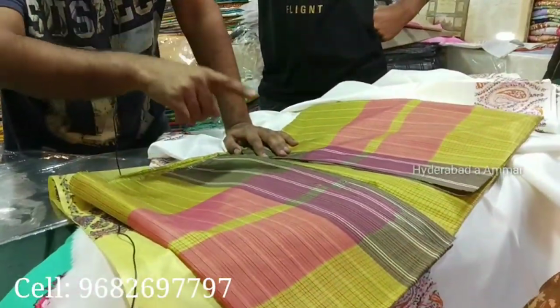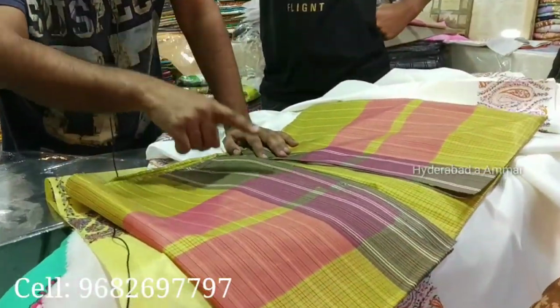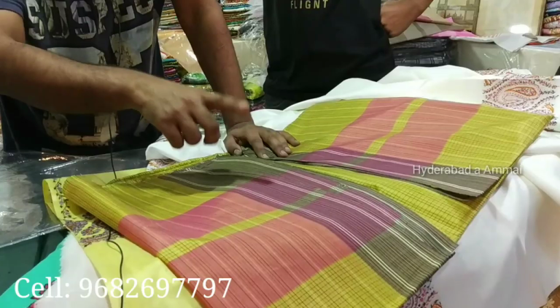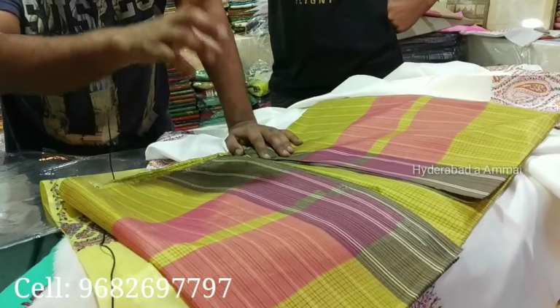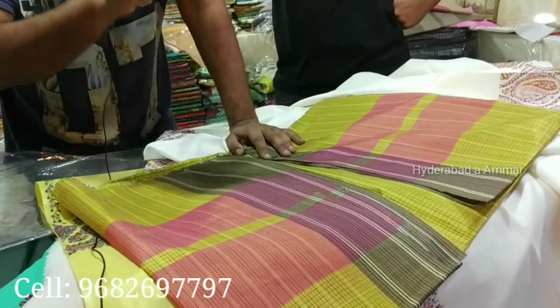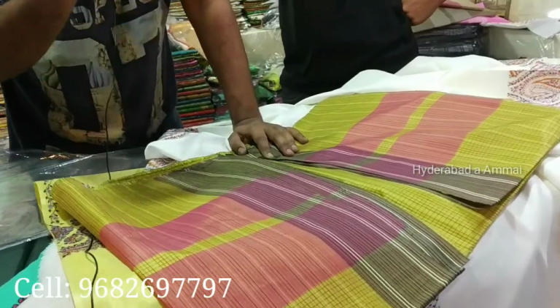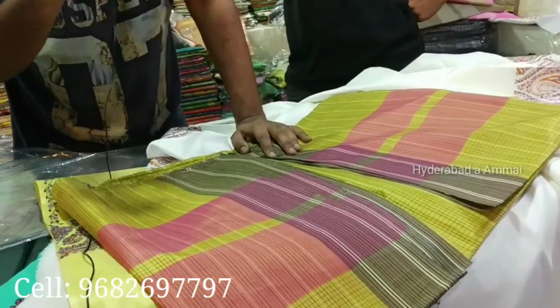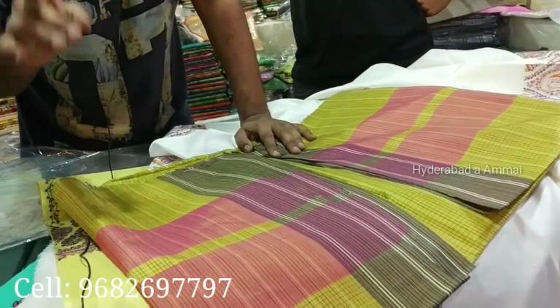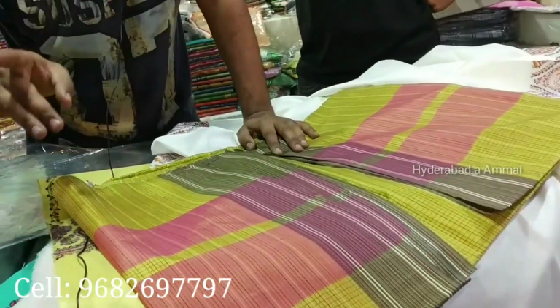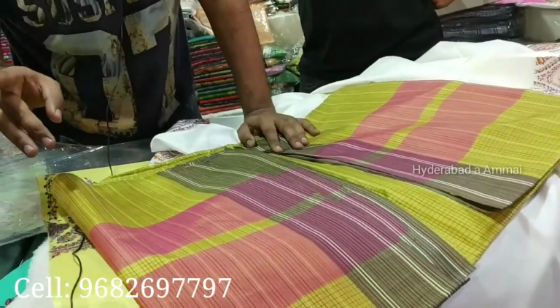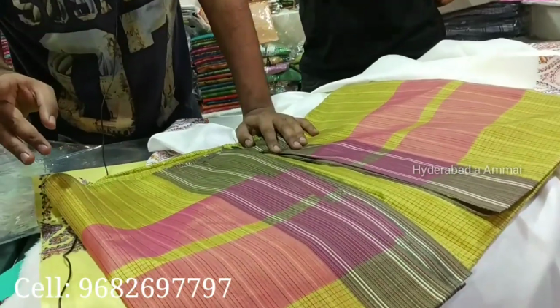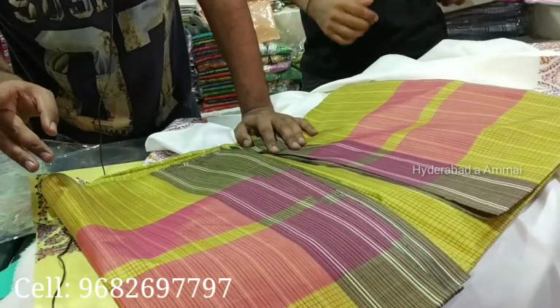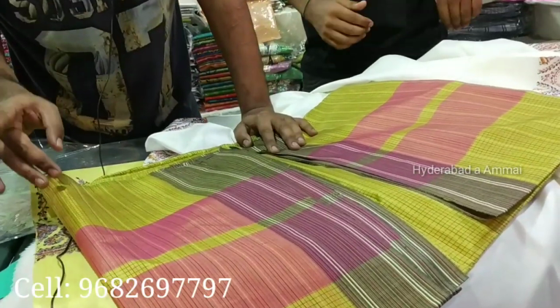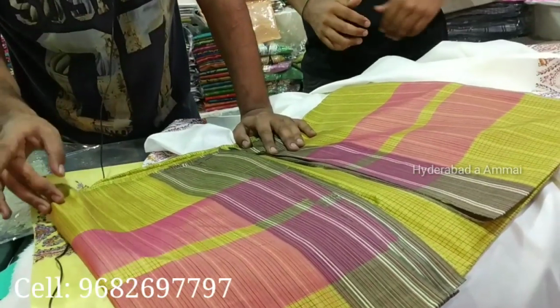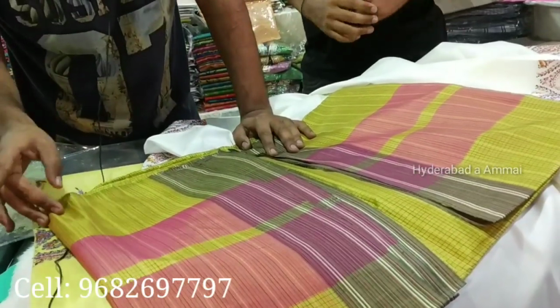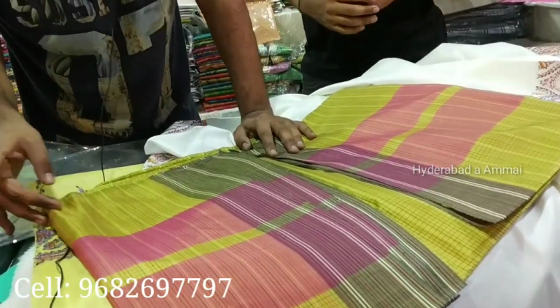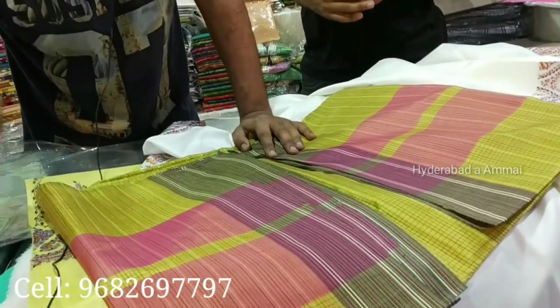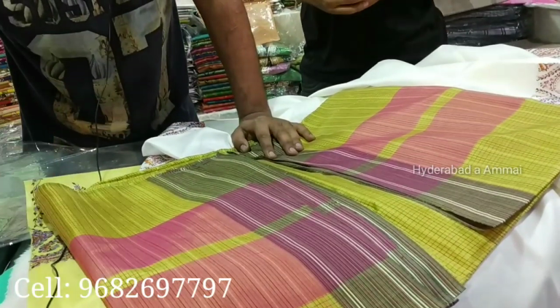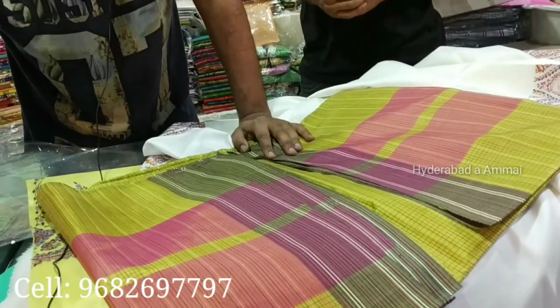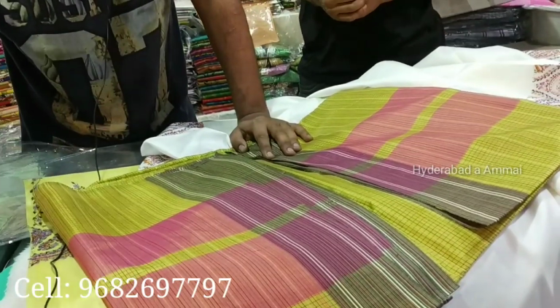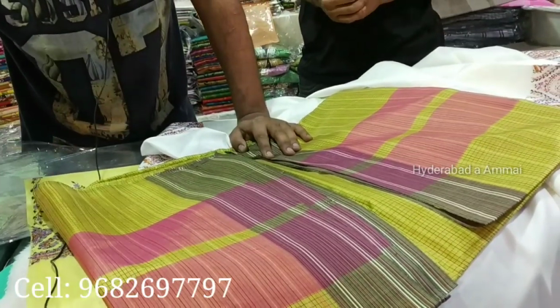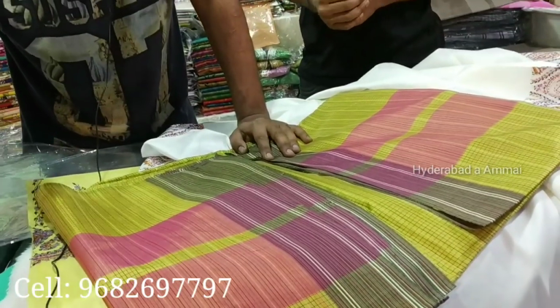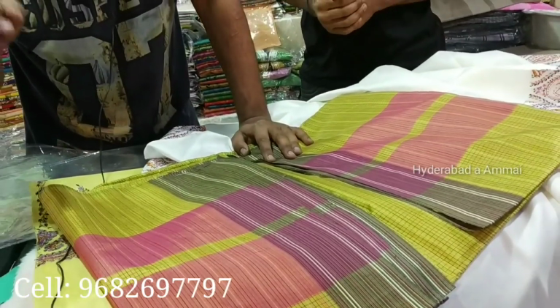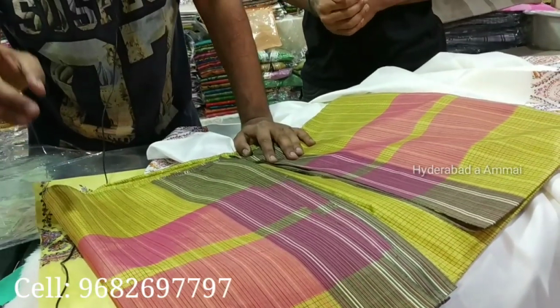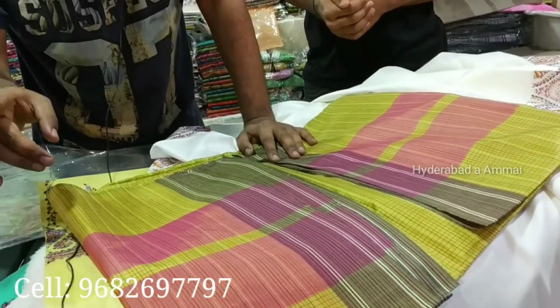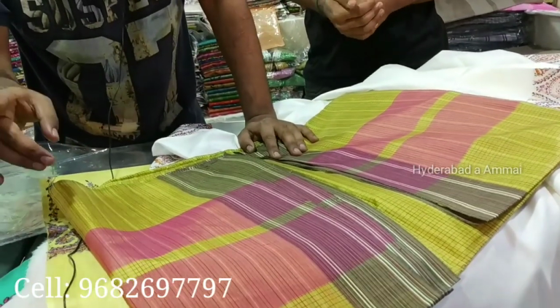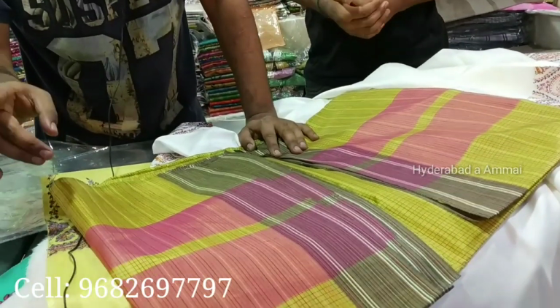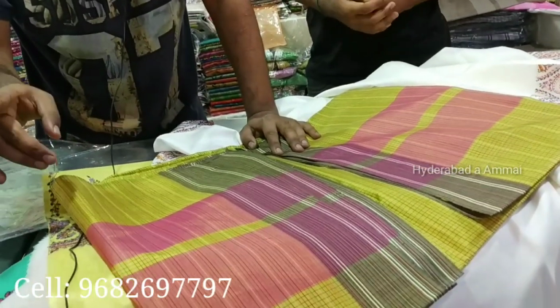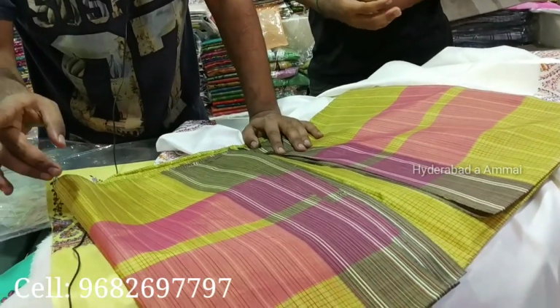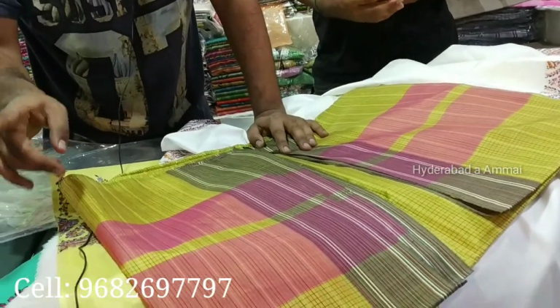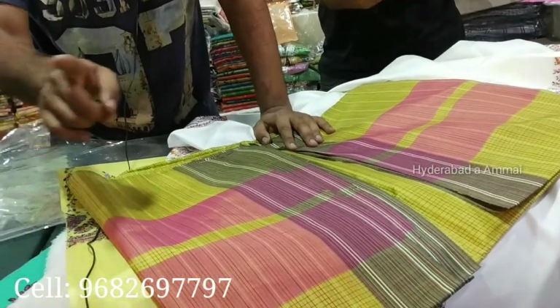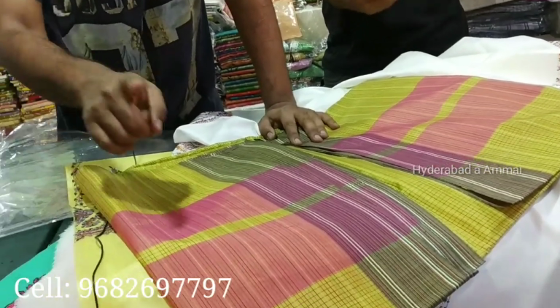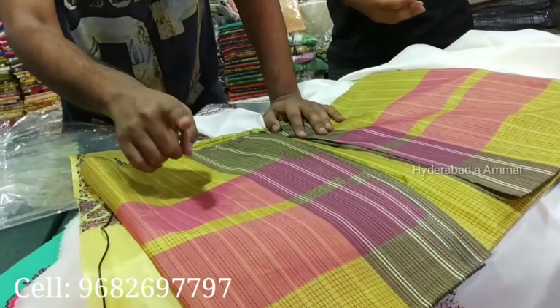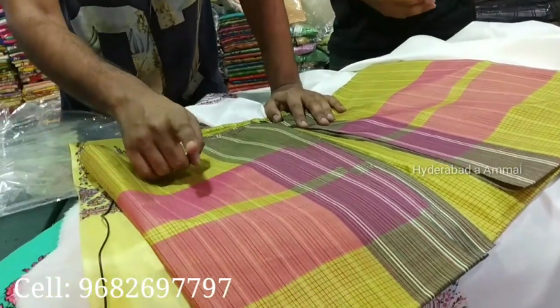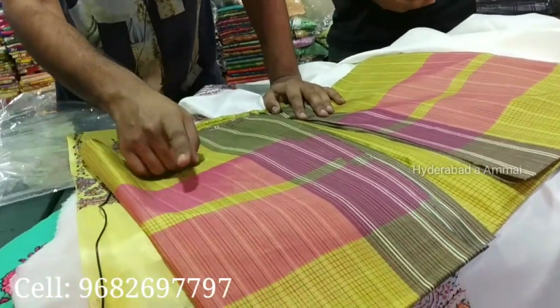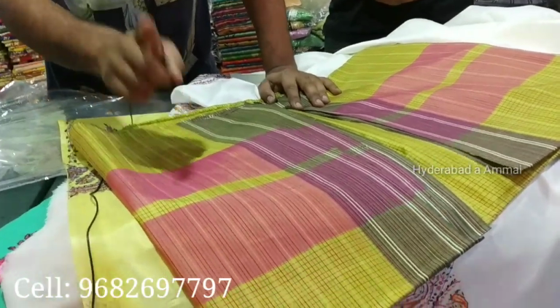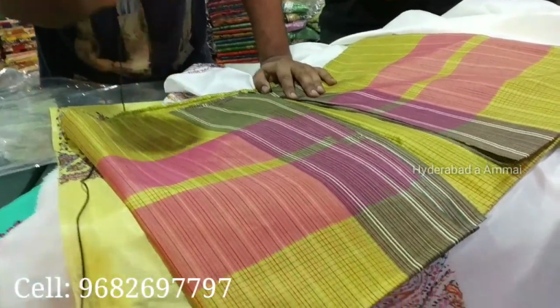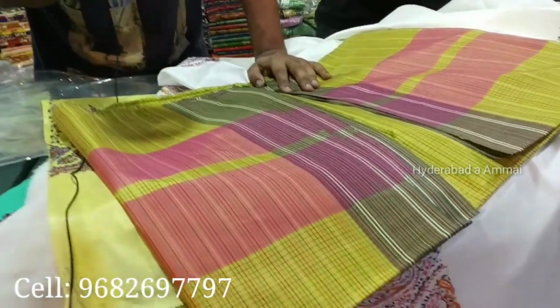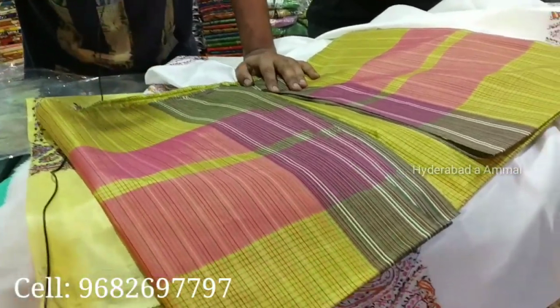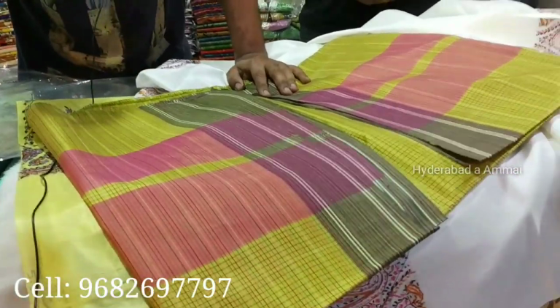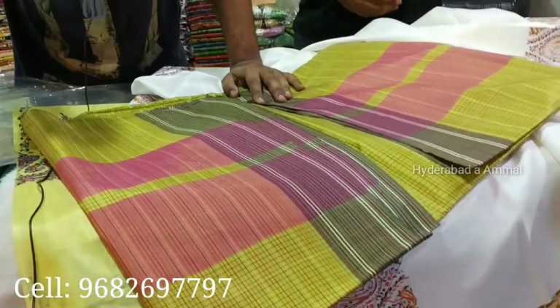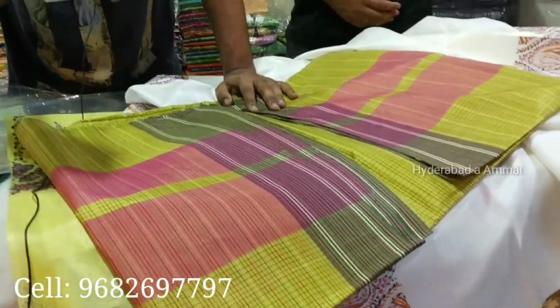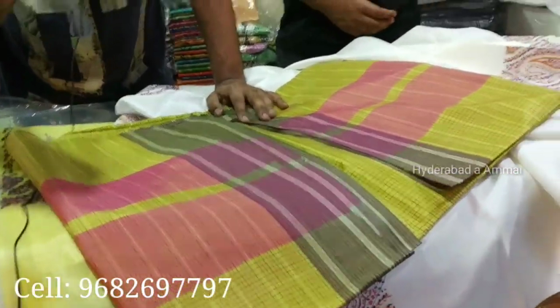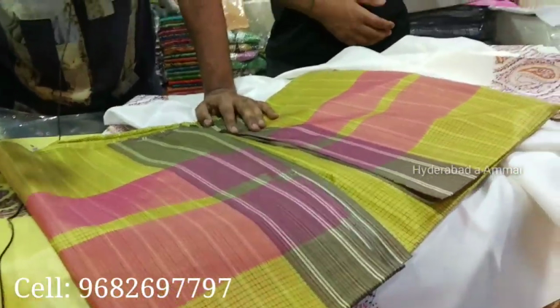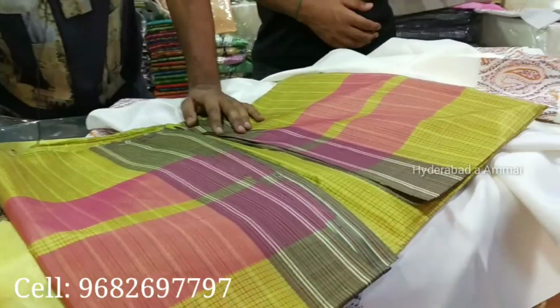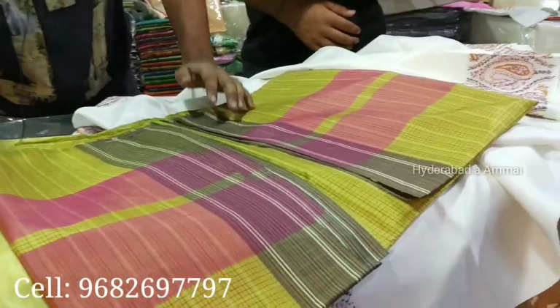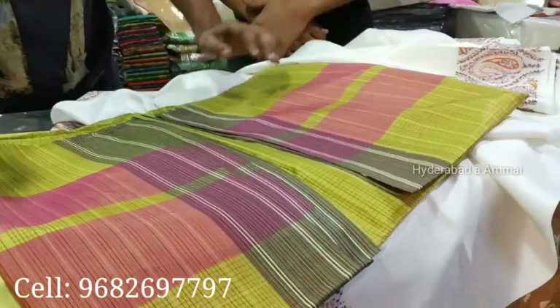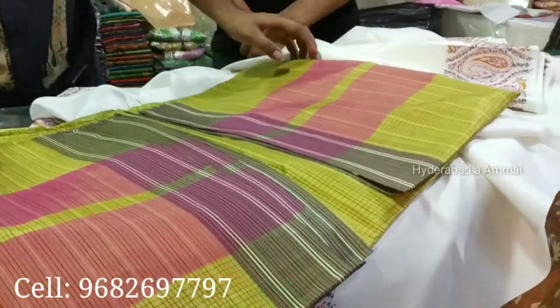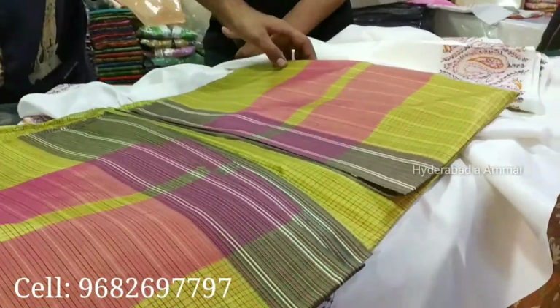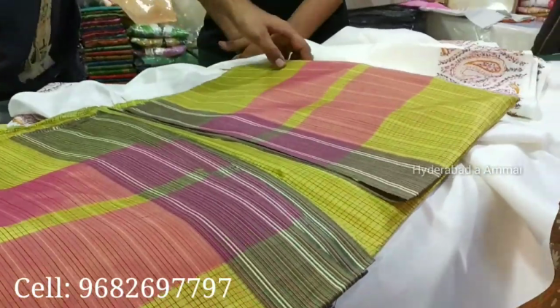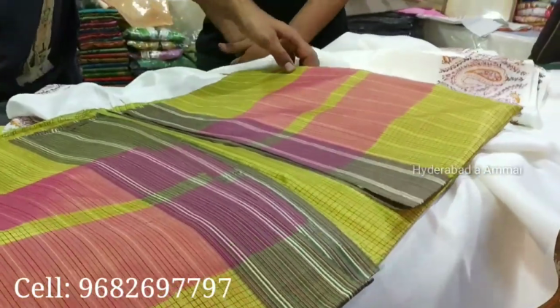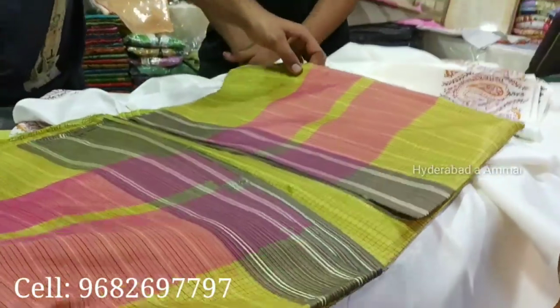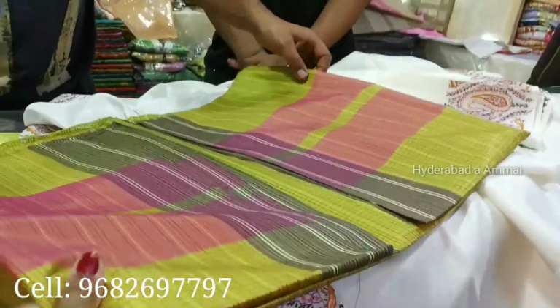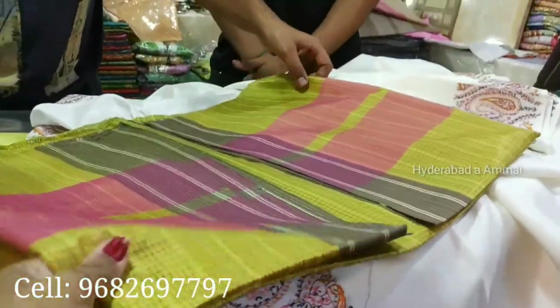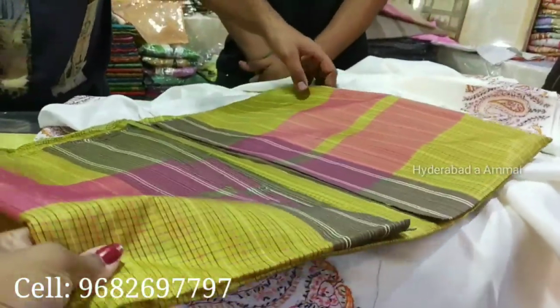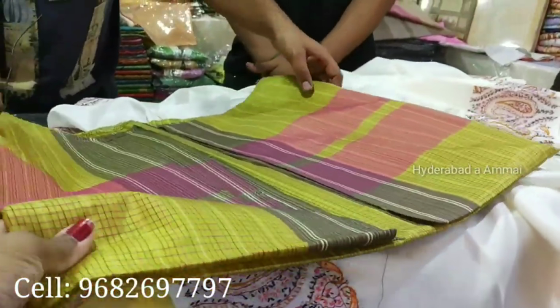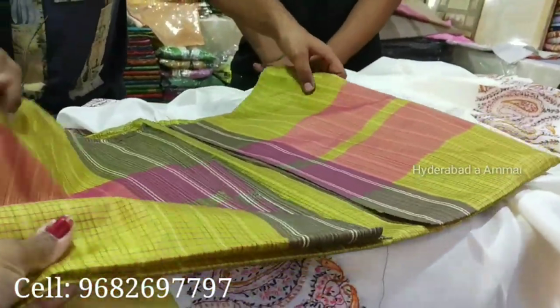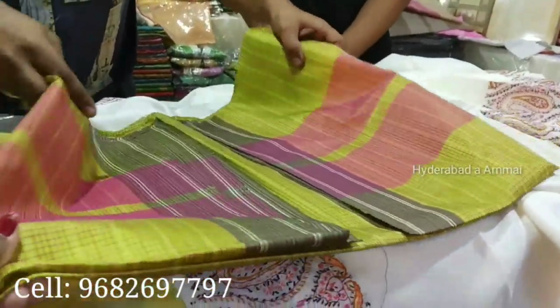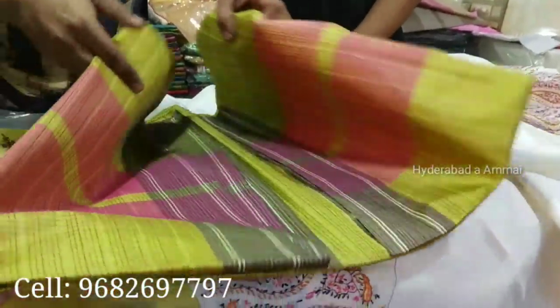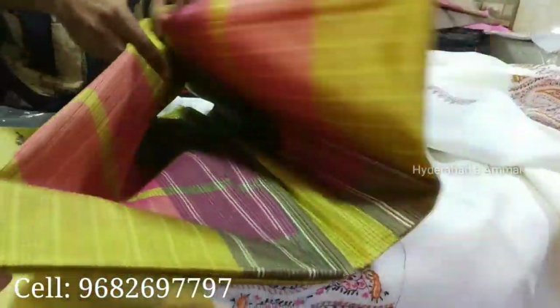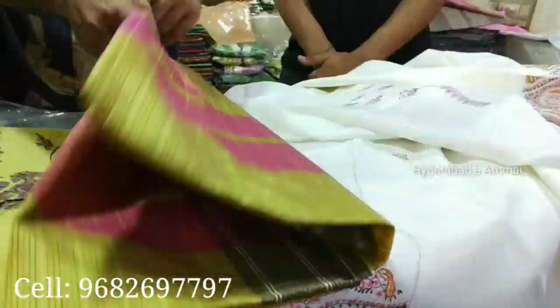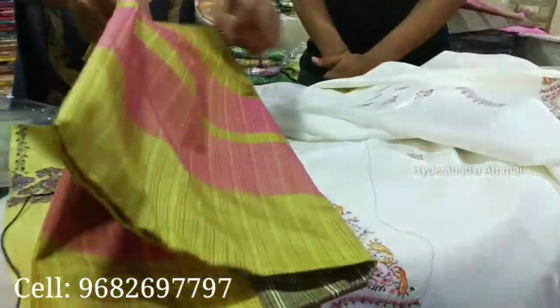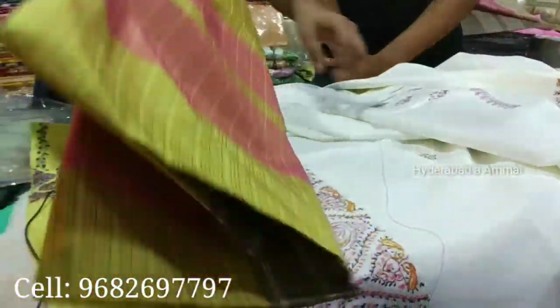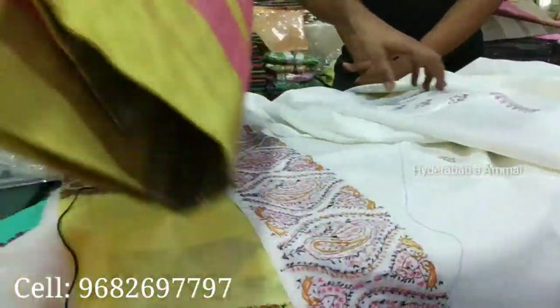This is a check saree — the starting price will be 1,800 rupees. The price is 1,800 rupees — original and pure.